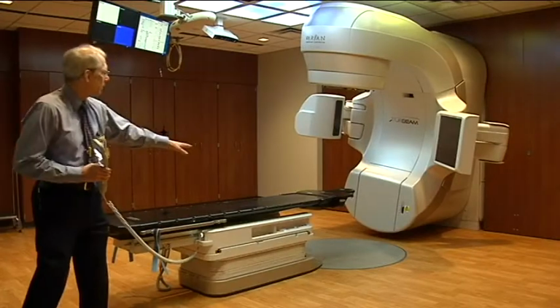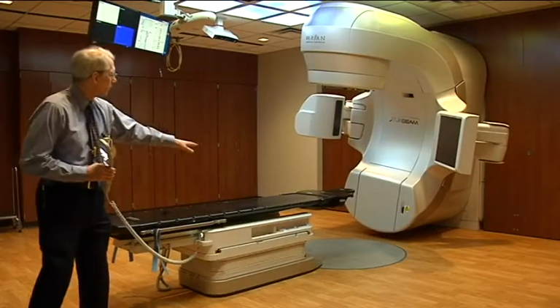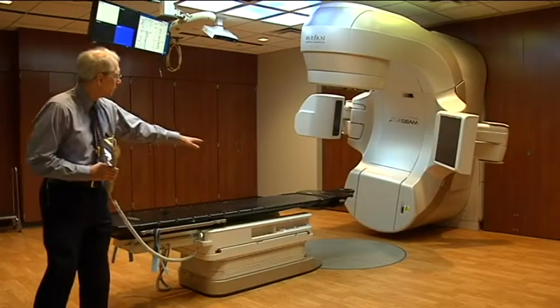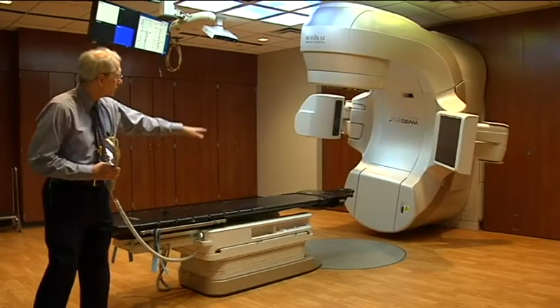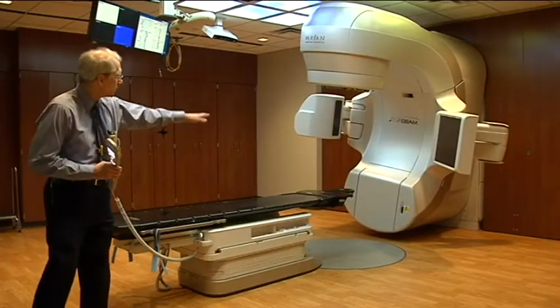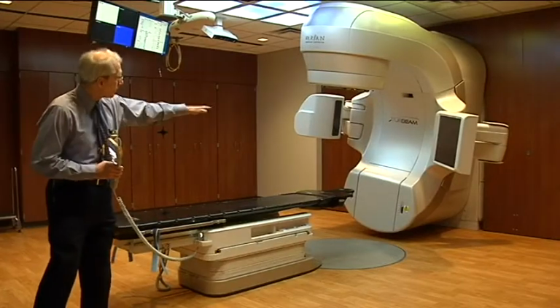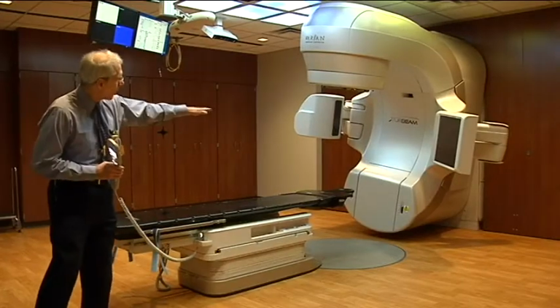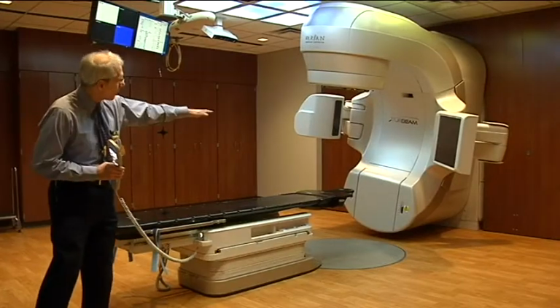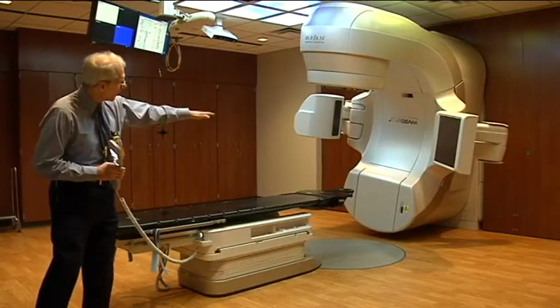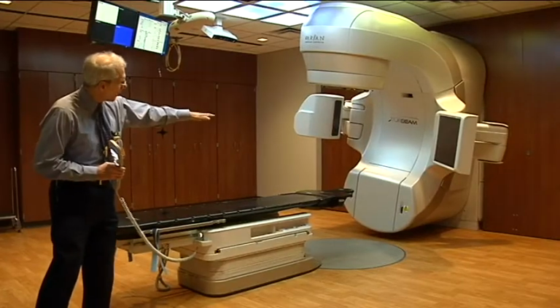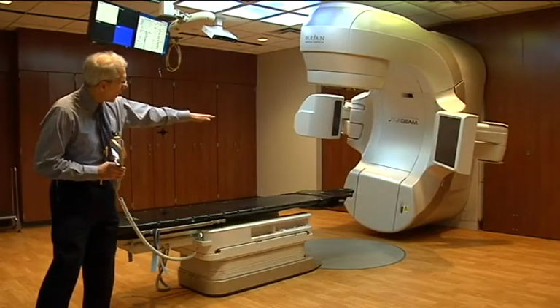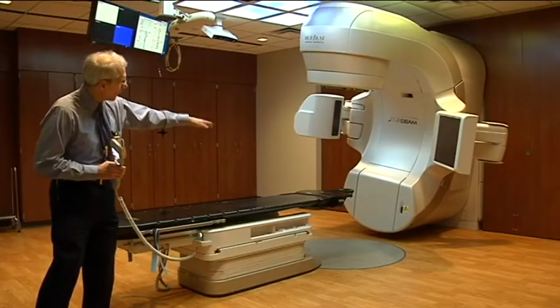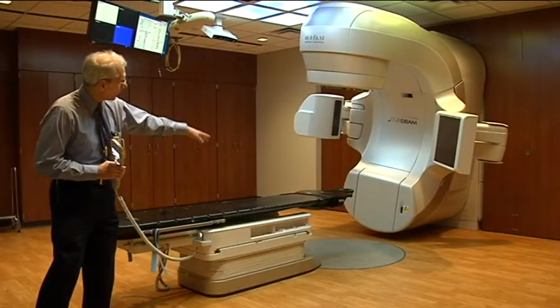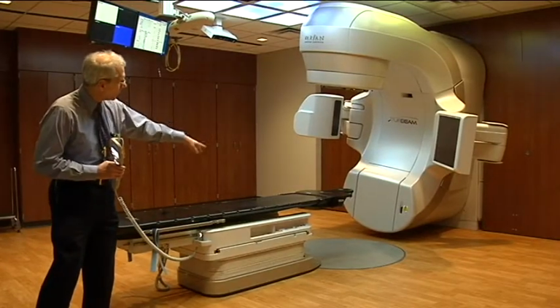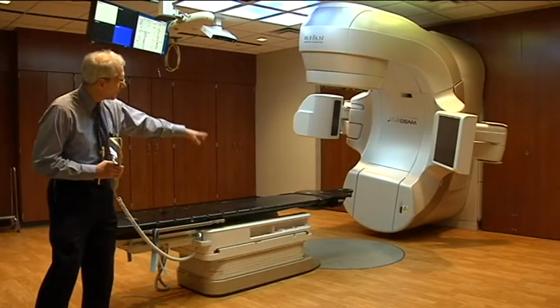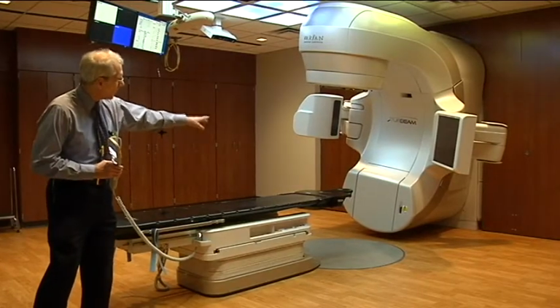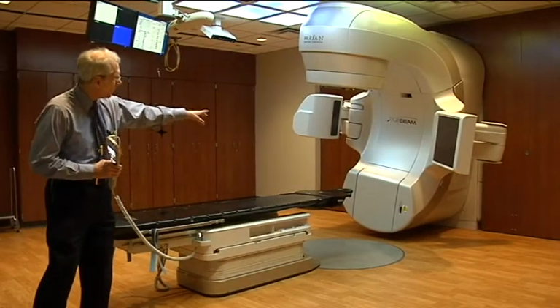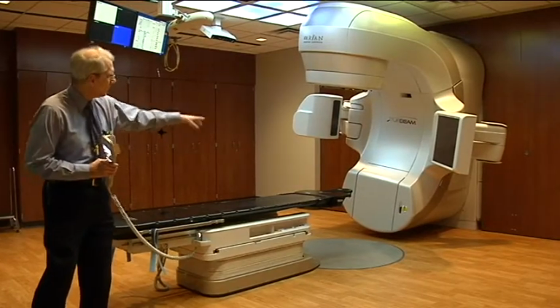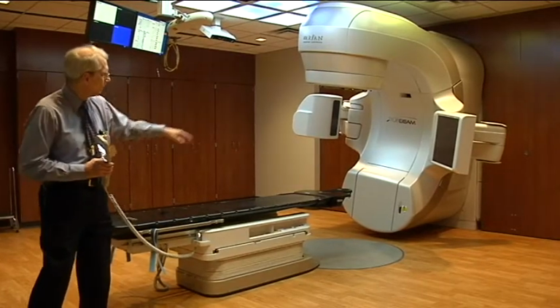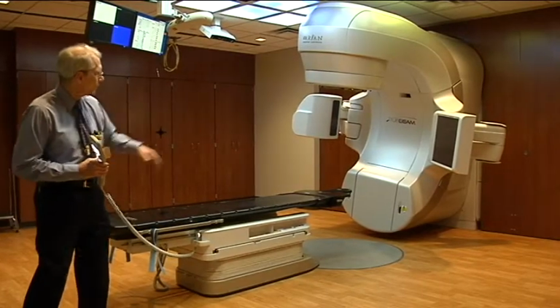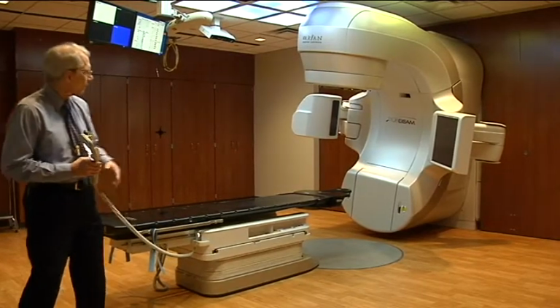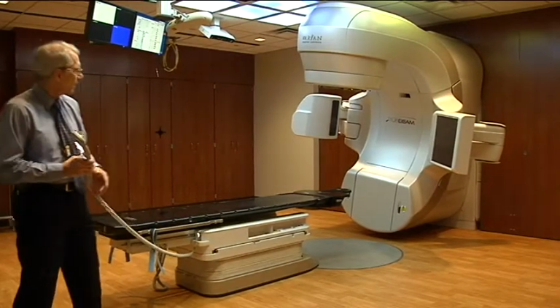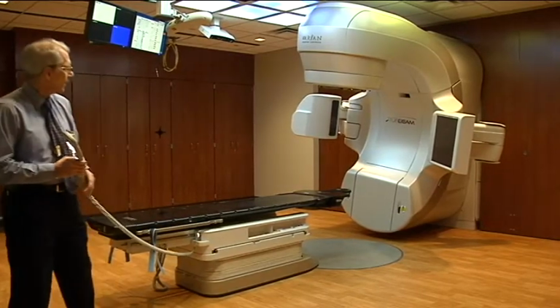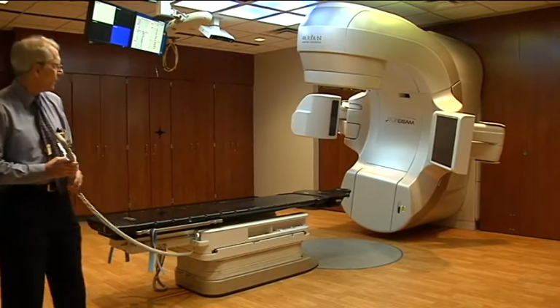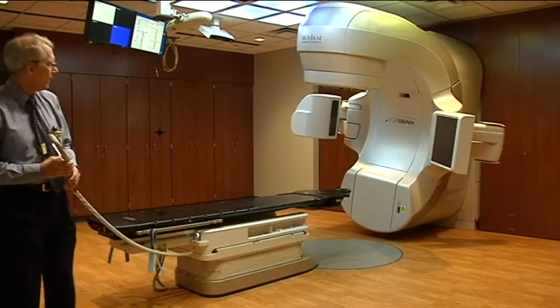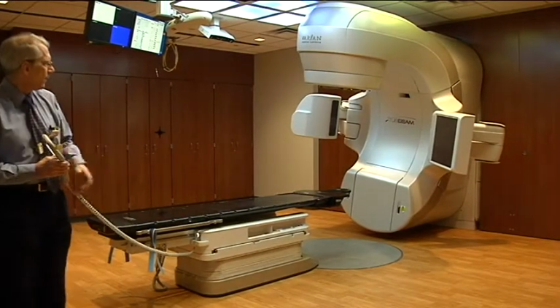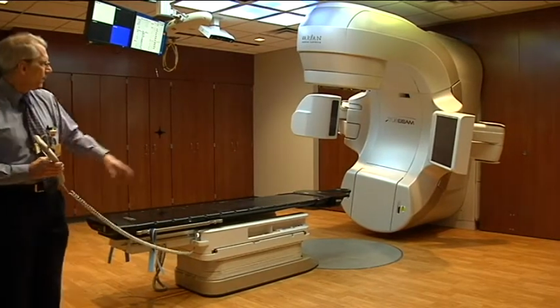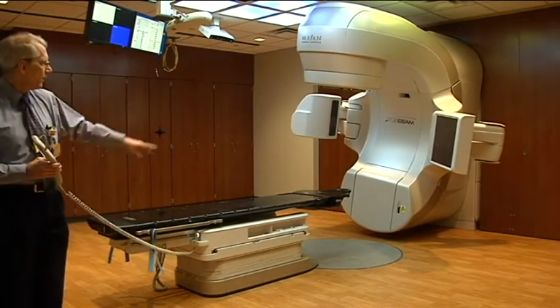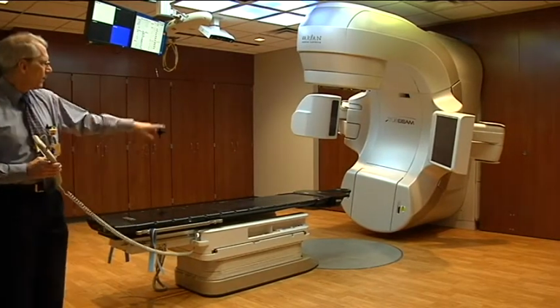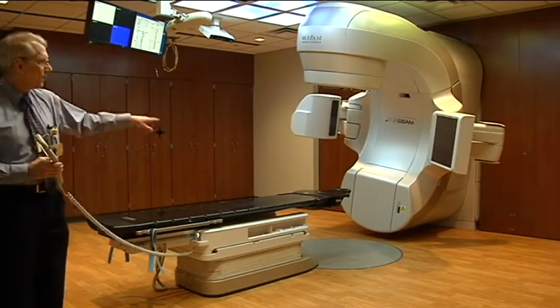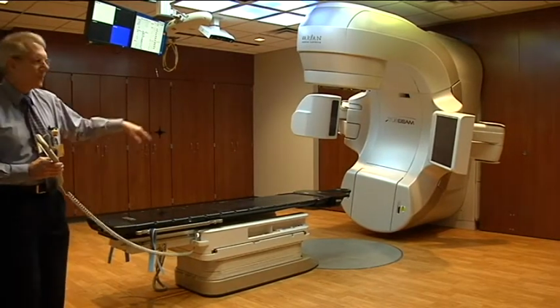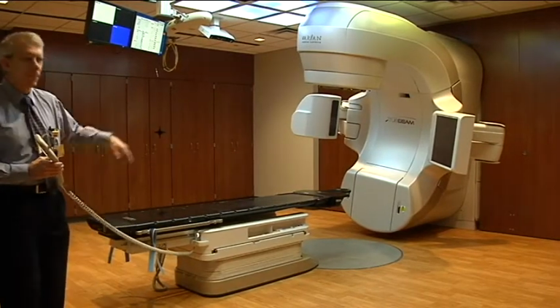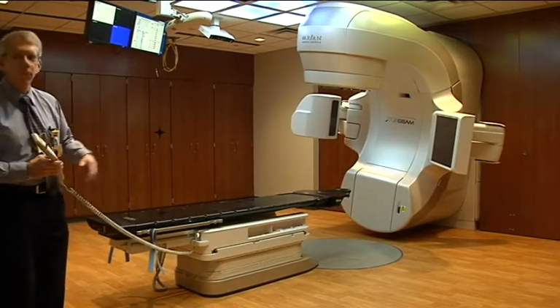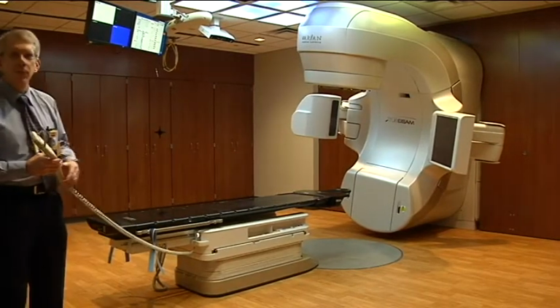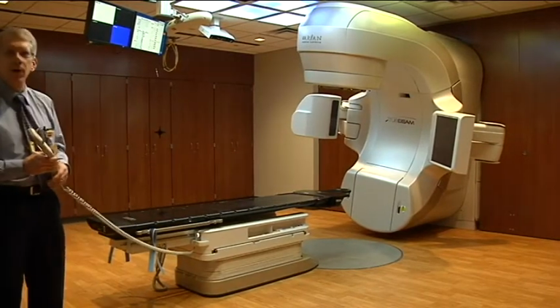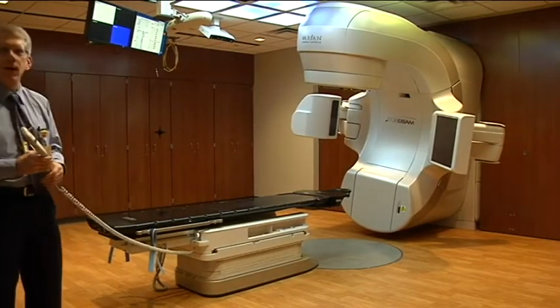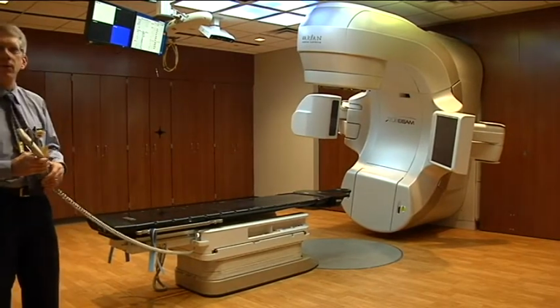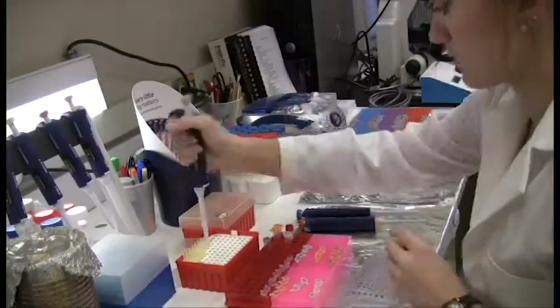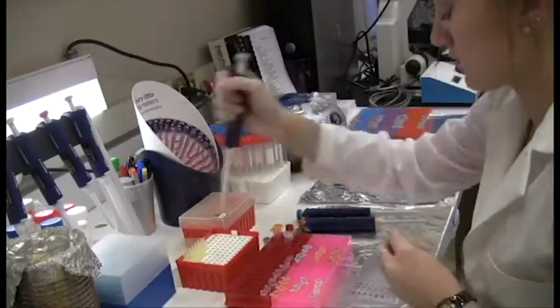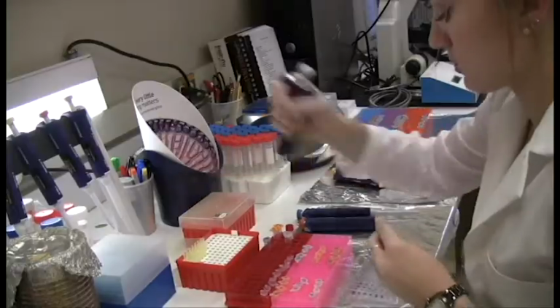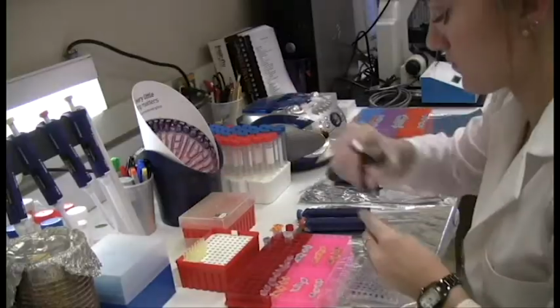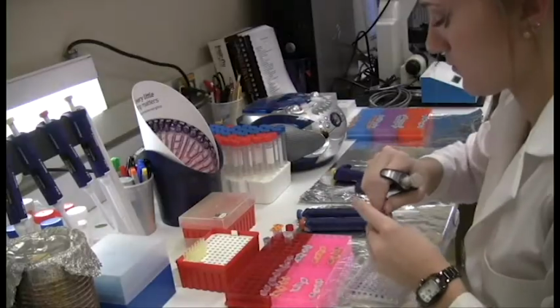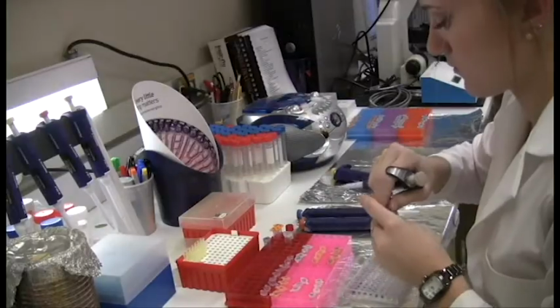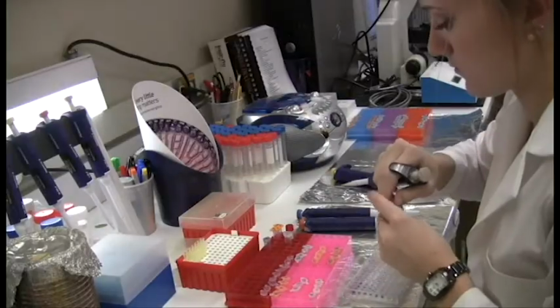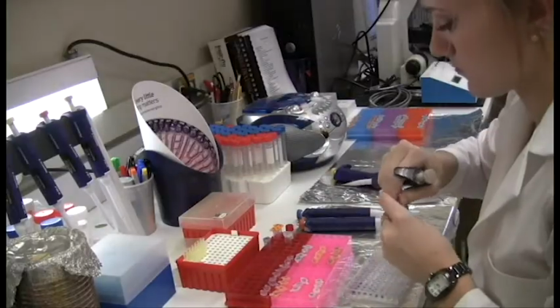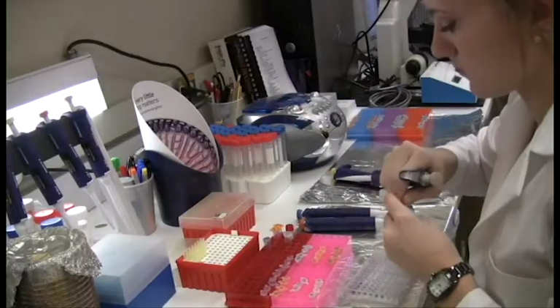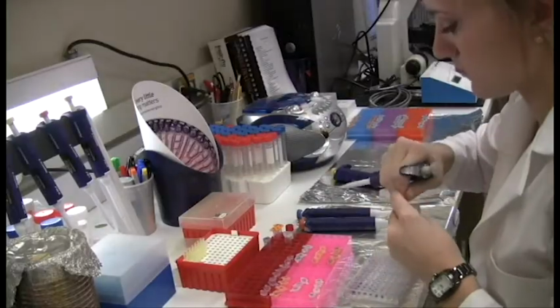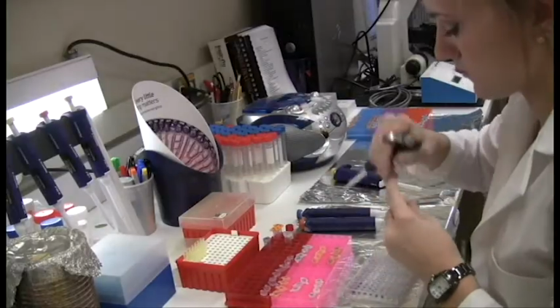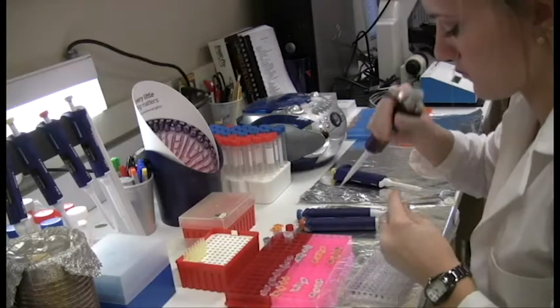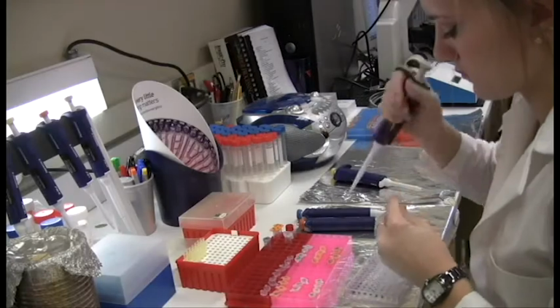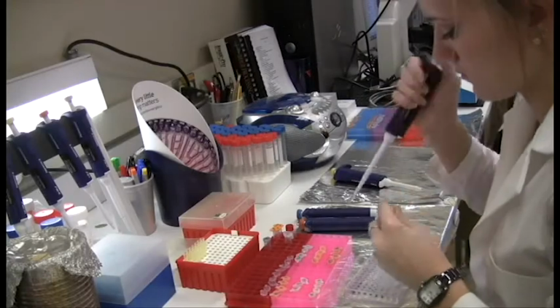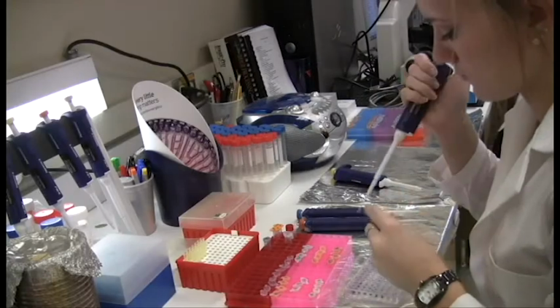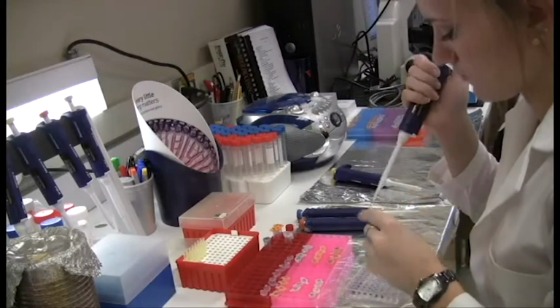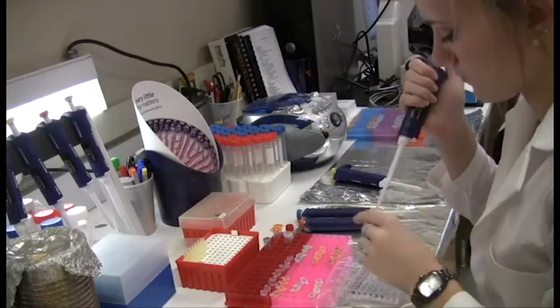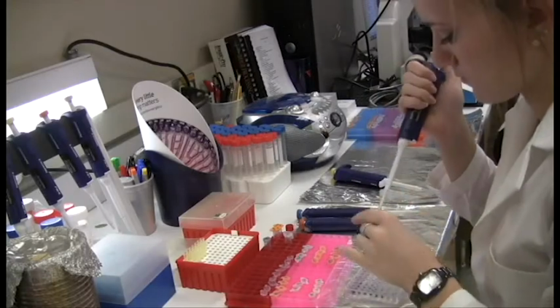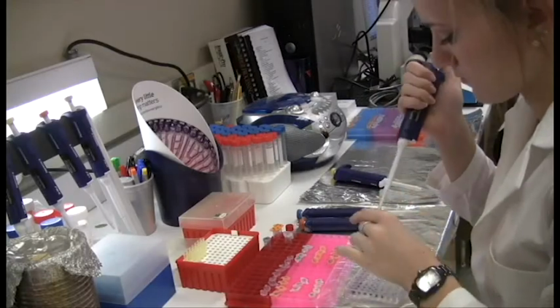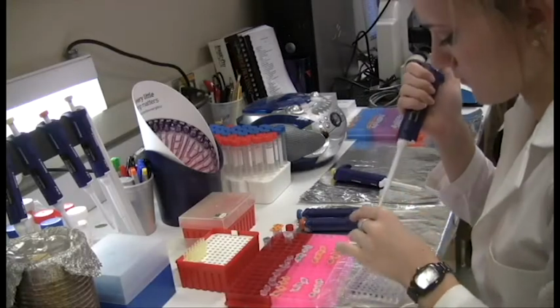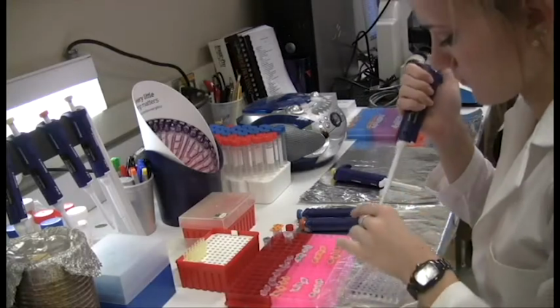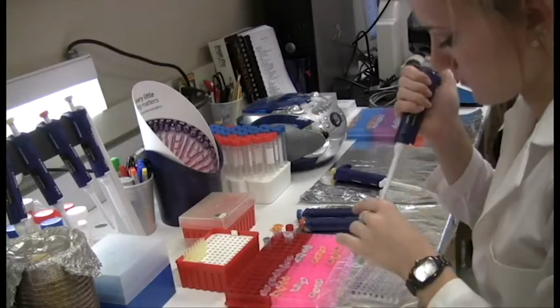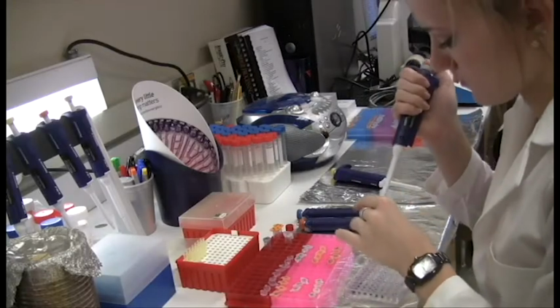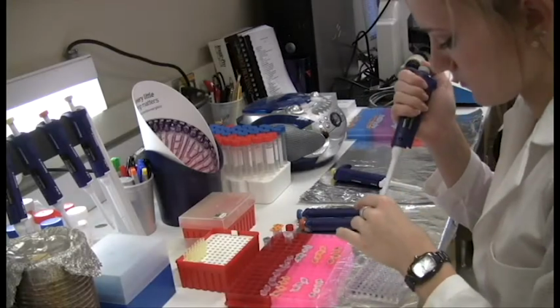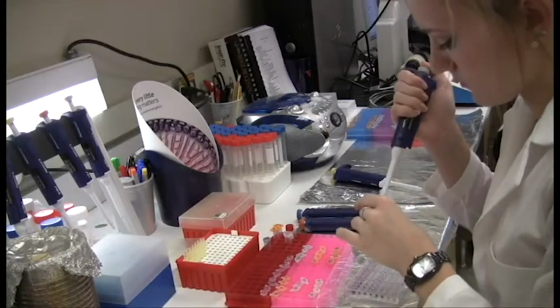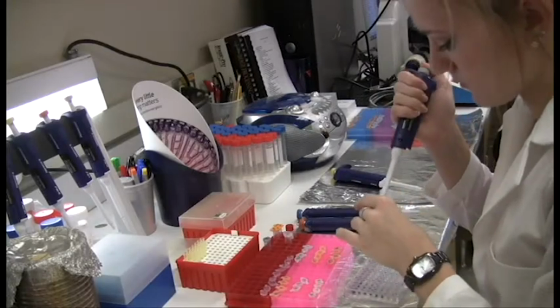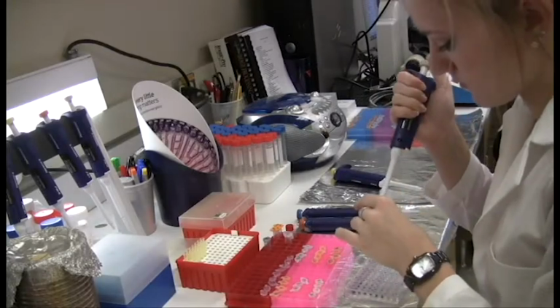The combination is showing promise with prostate cancer, melanoma, colon and ovarian cancers grown in the lab.